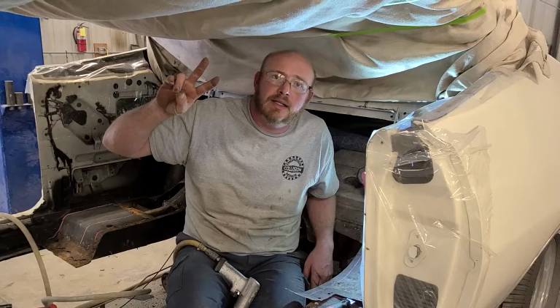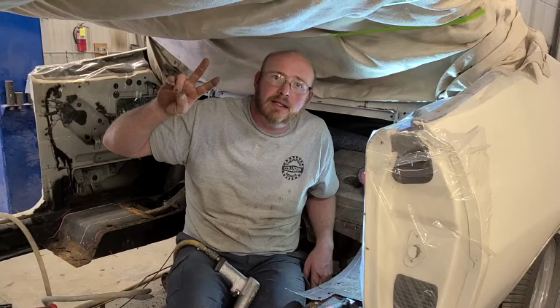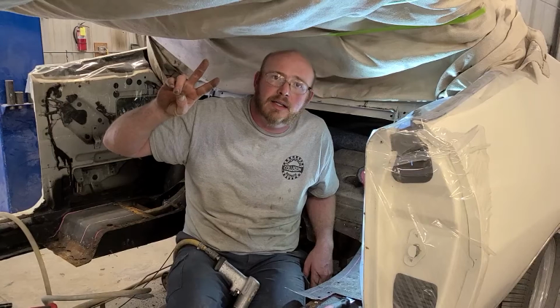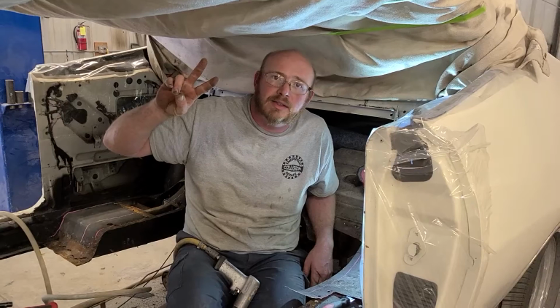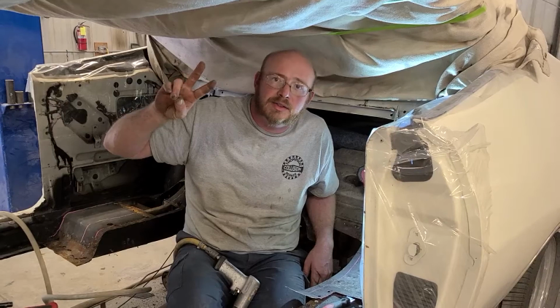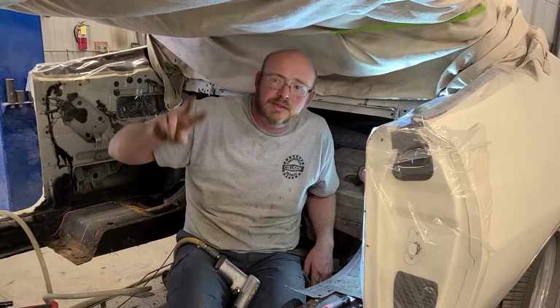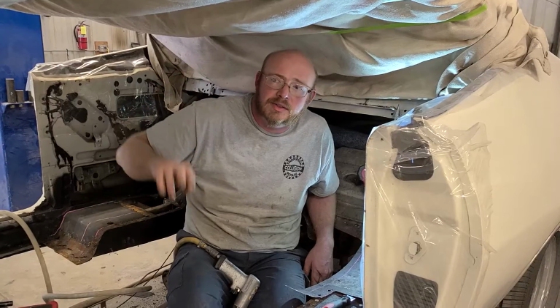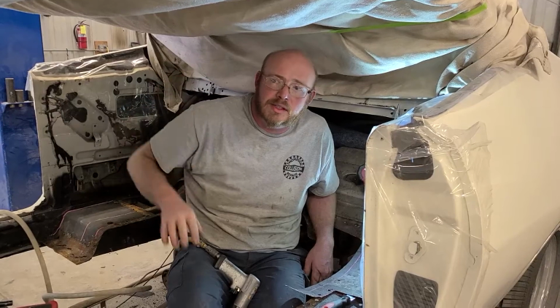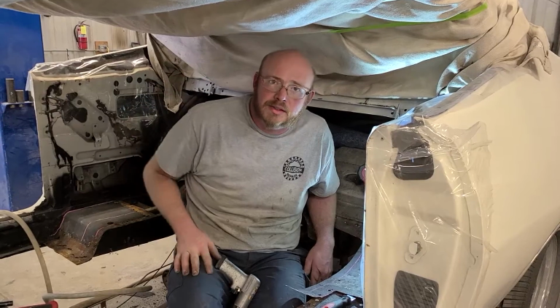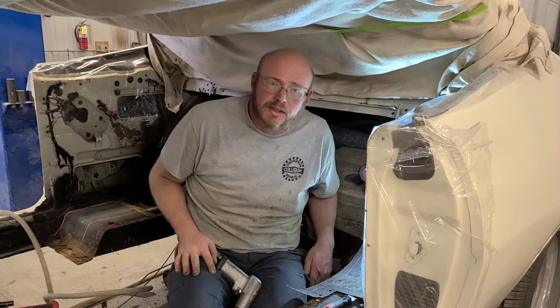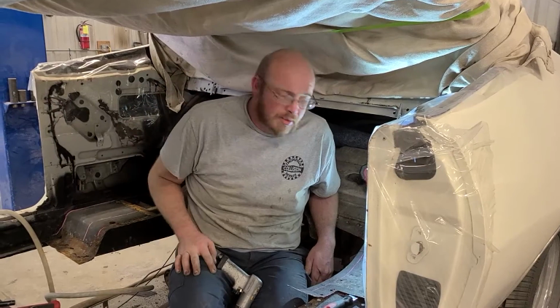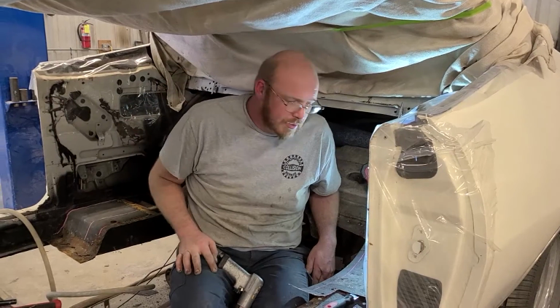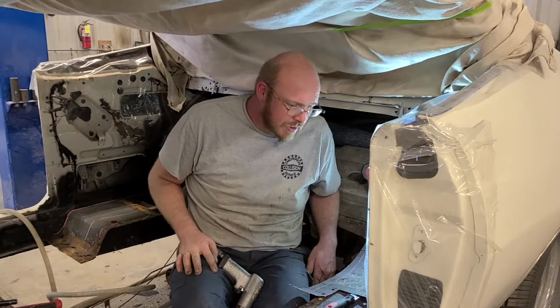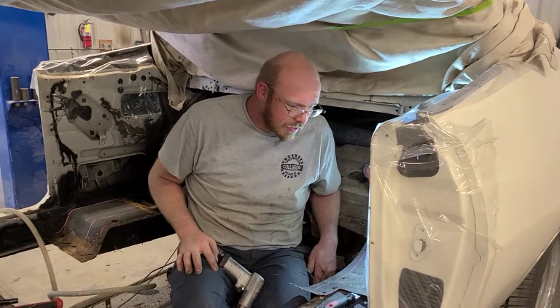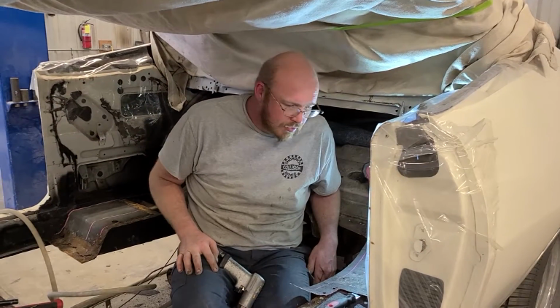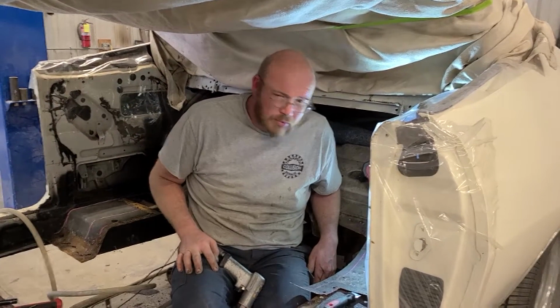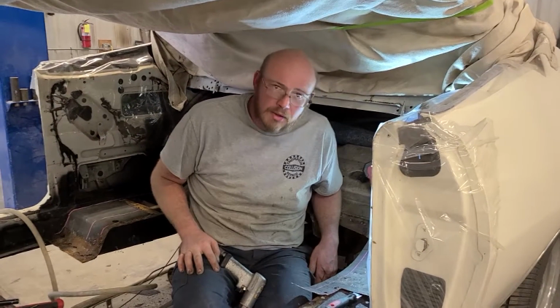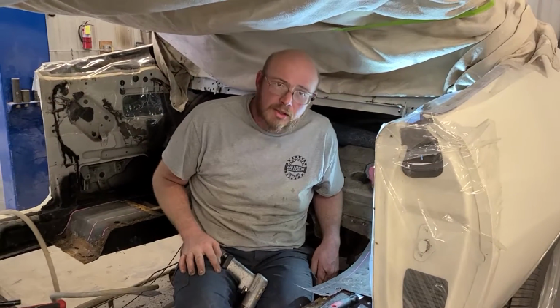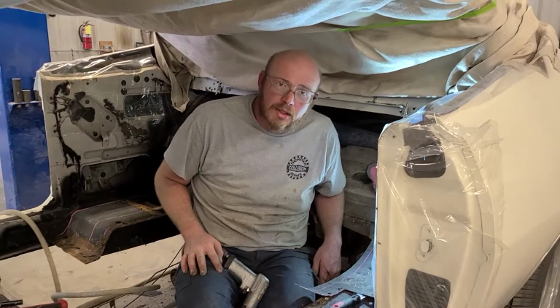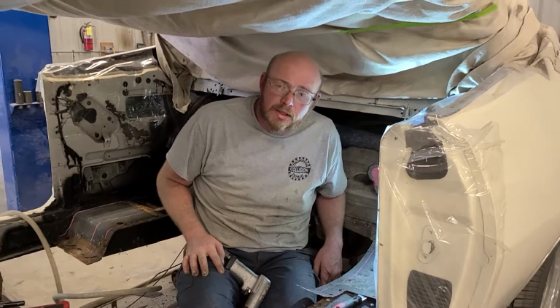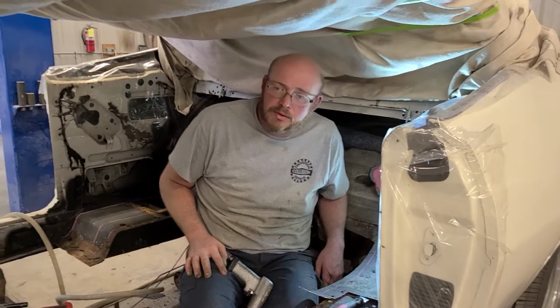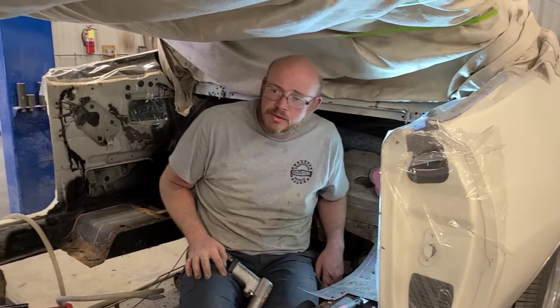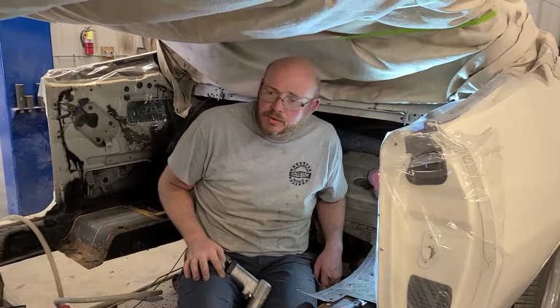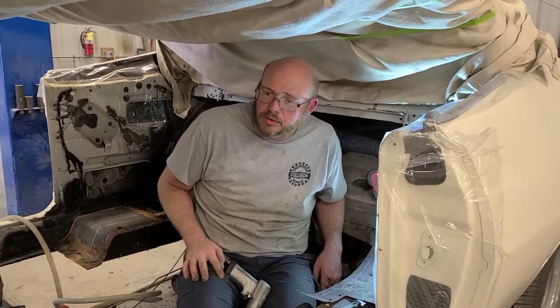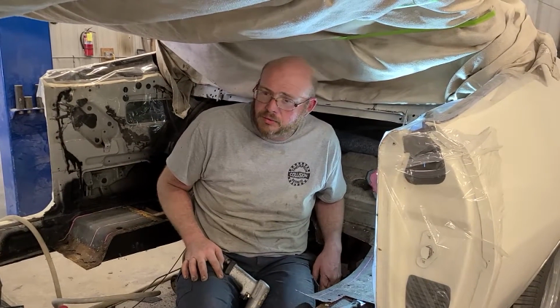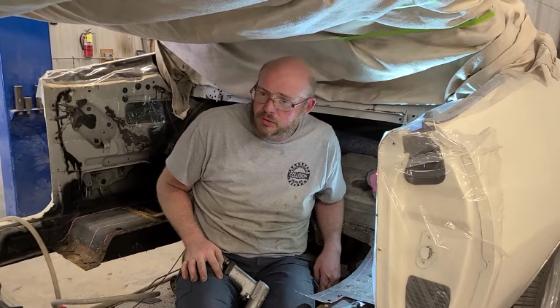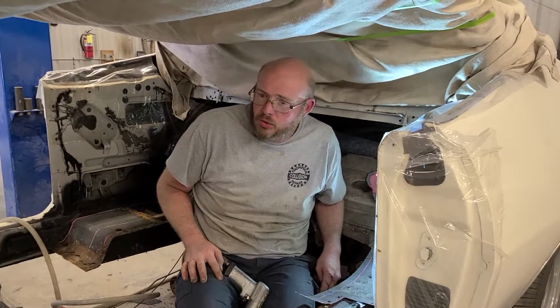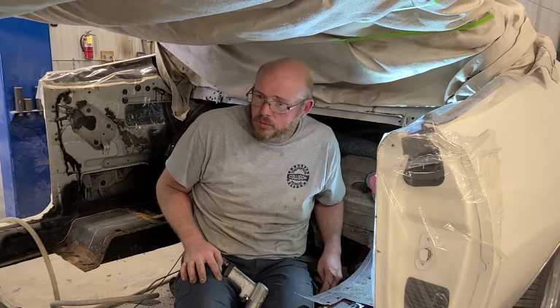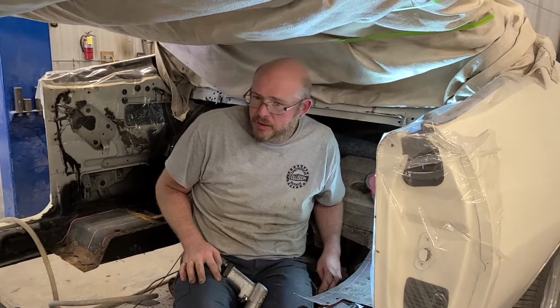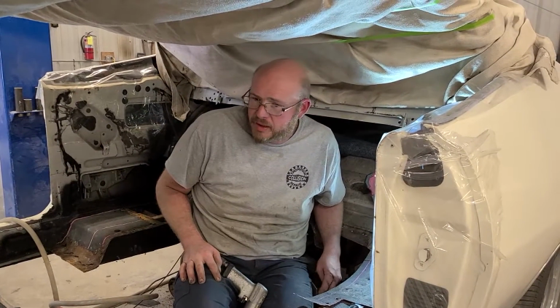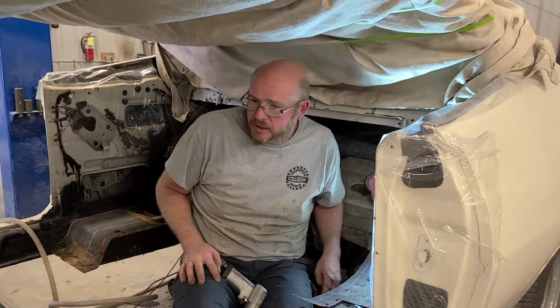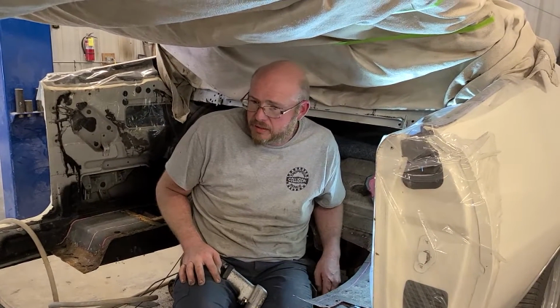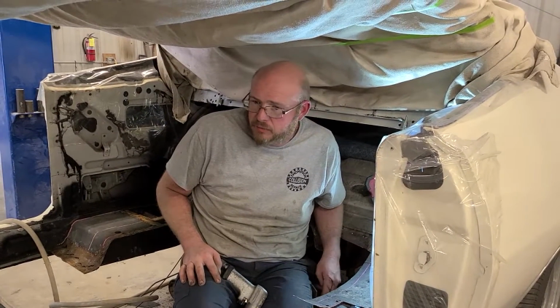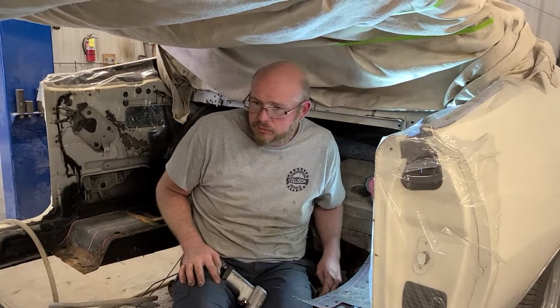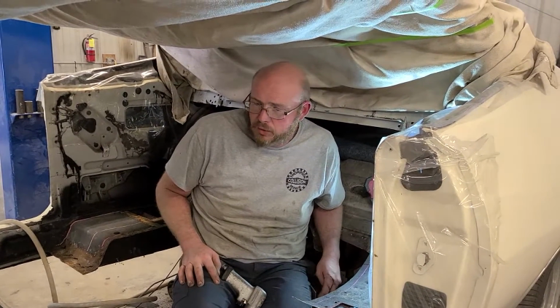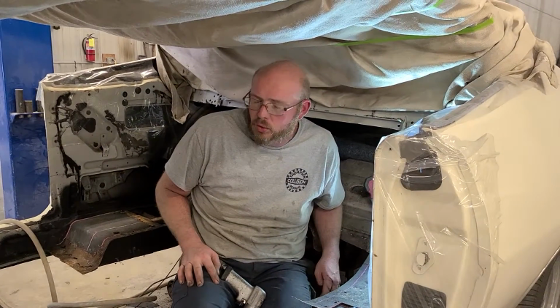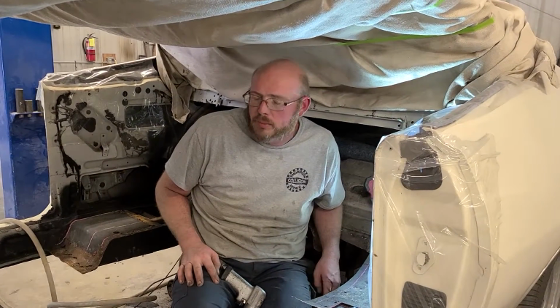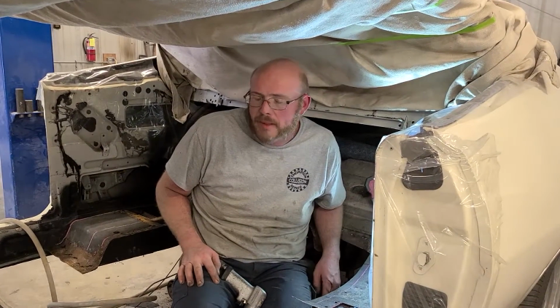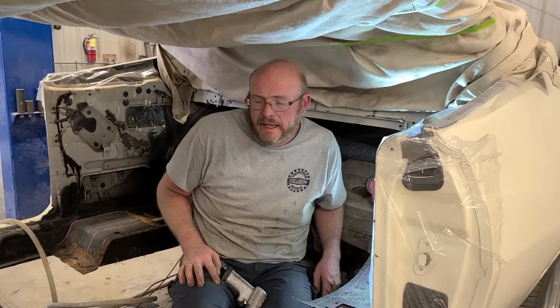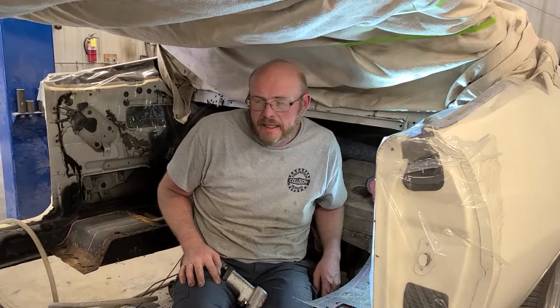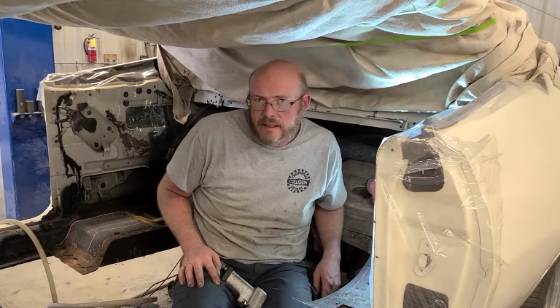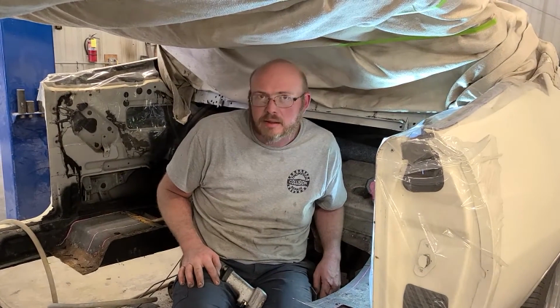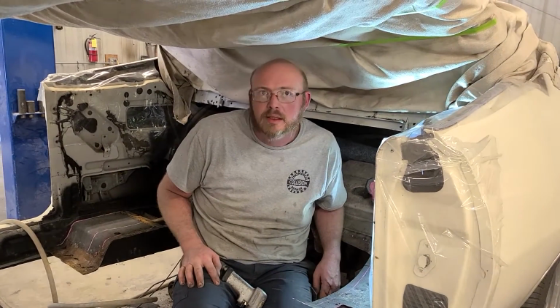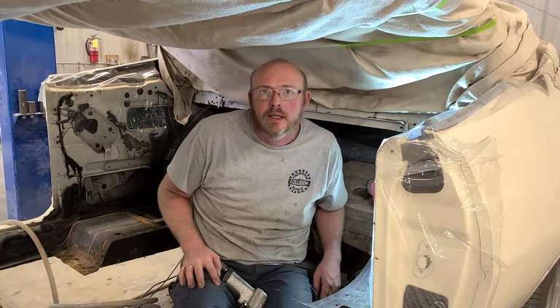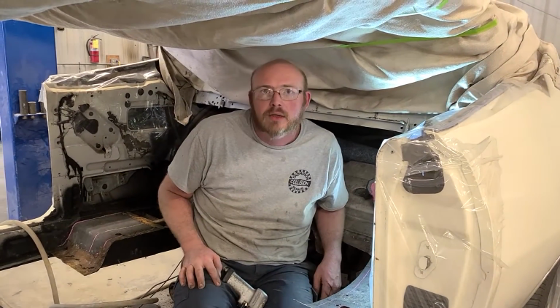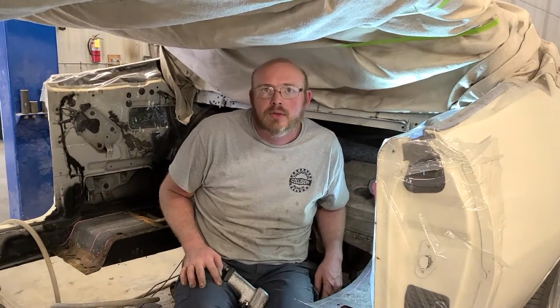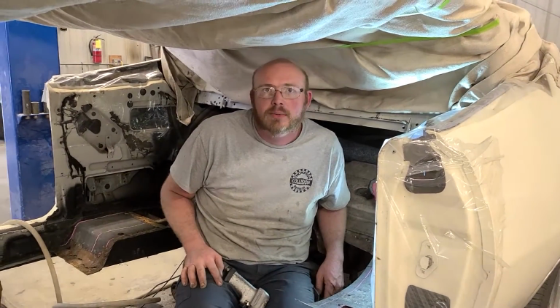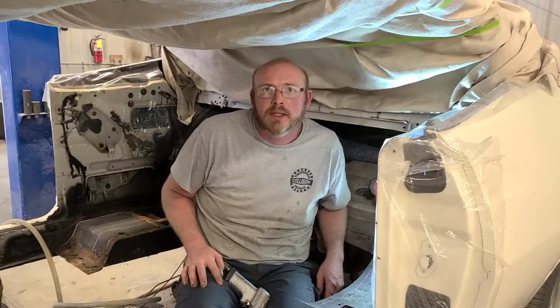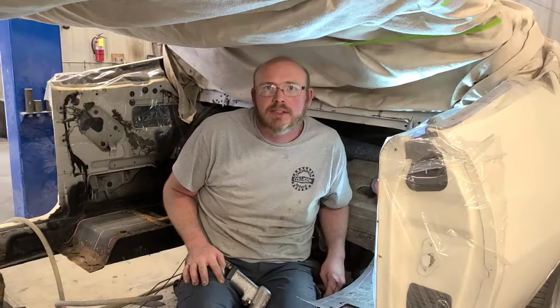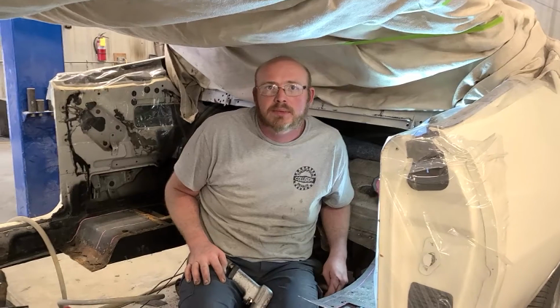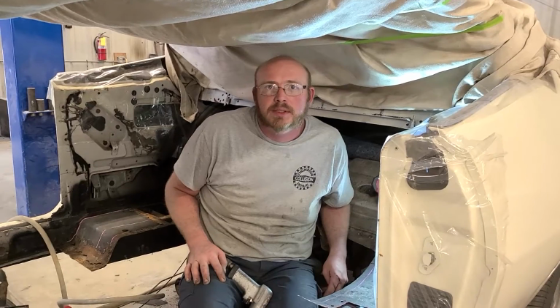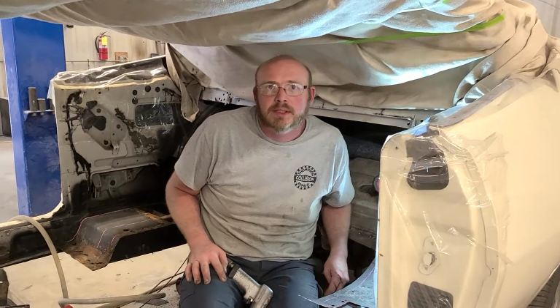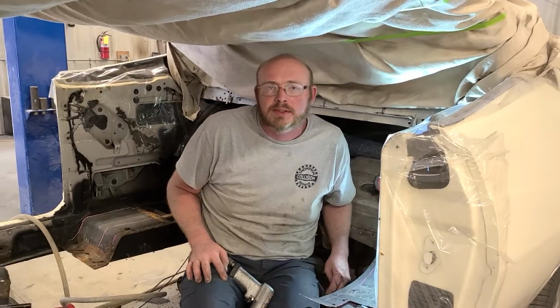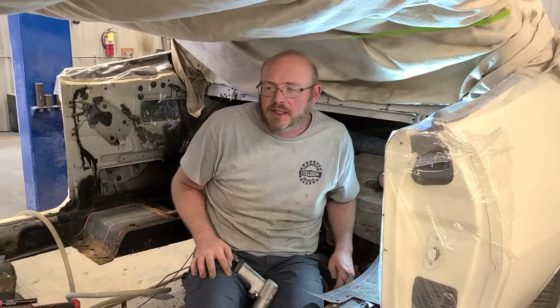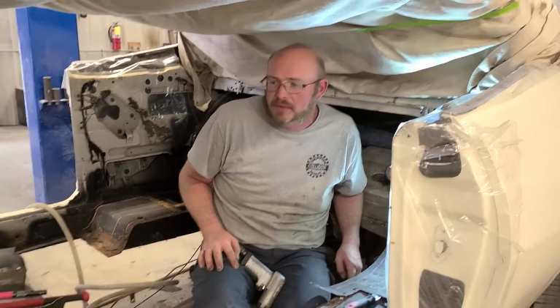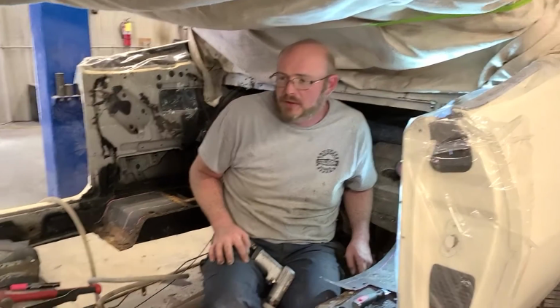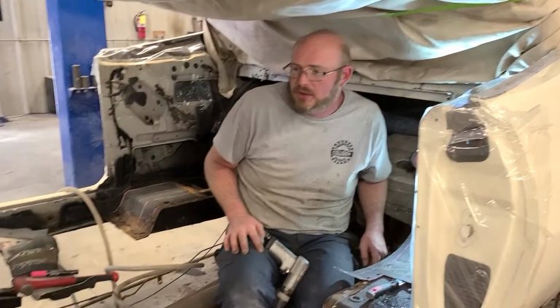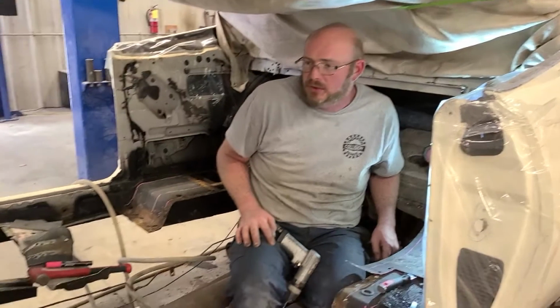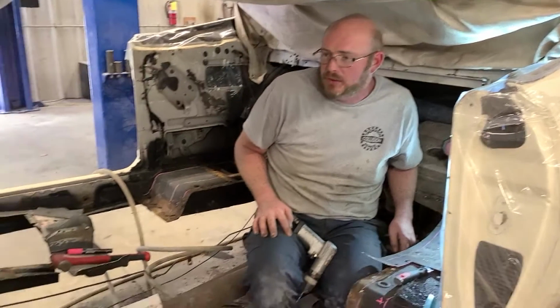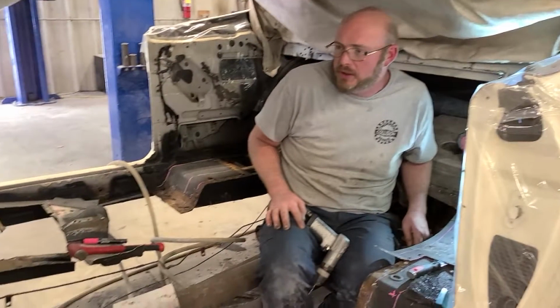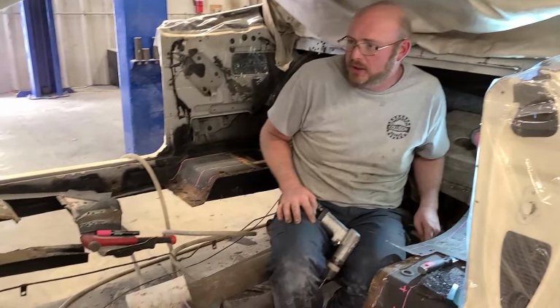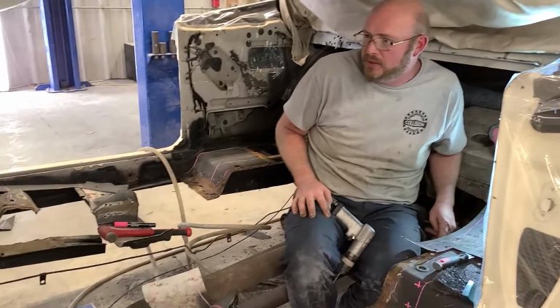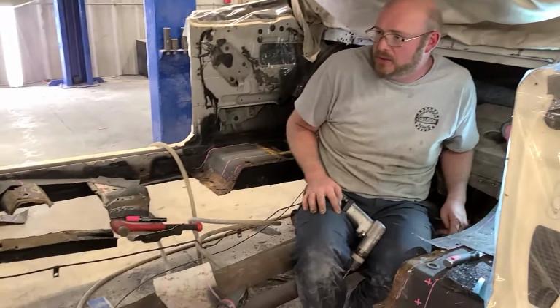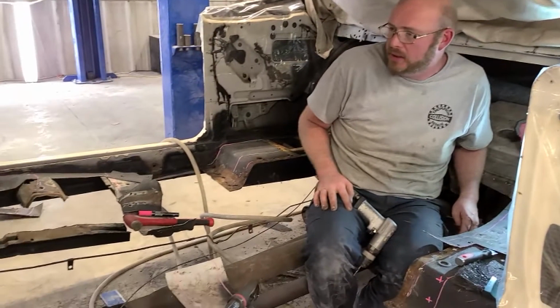Hey guys, it's Tink Time again. We're doing a floor pan replacement in a '70 Torino today.